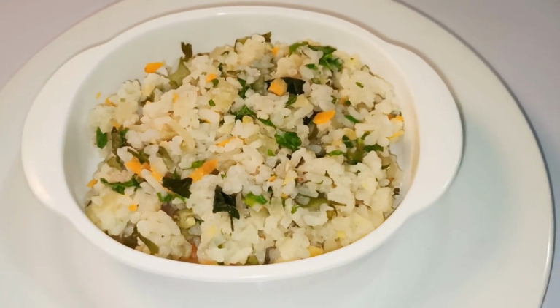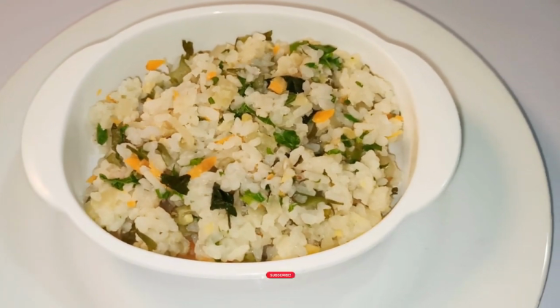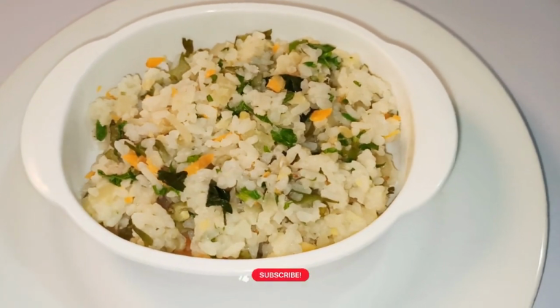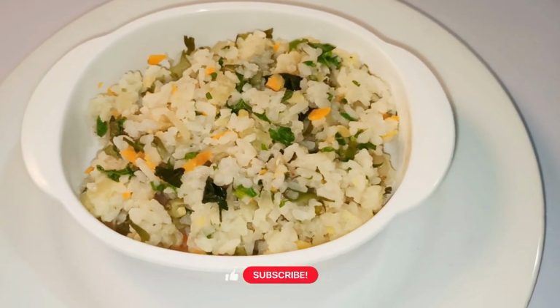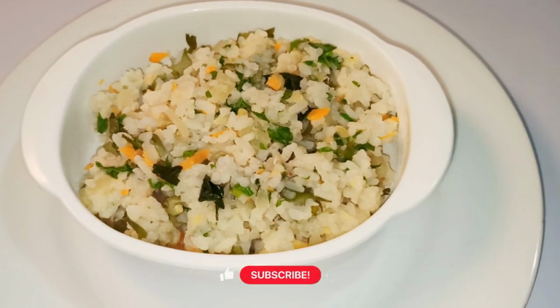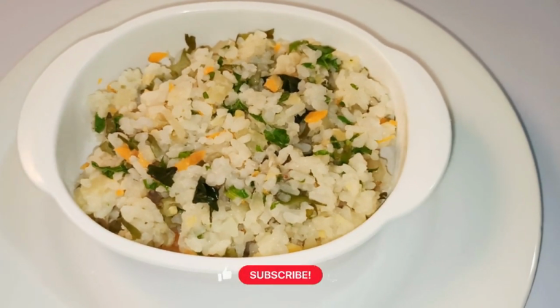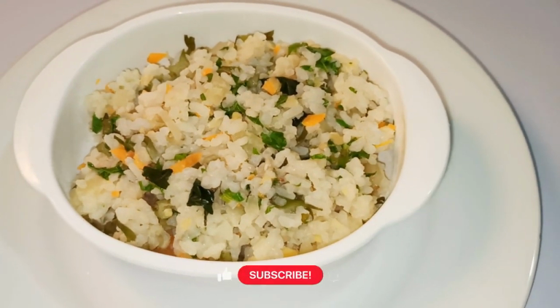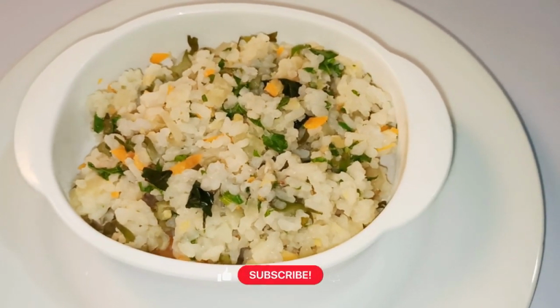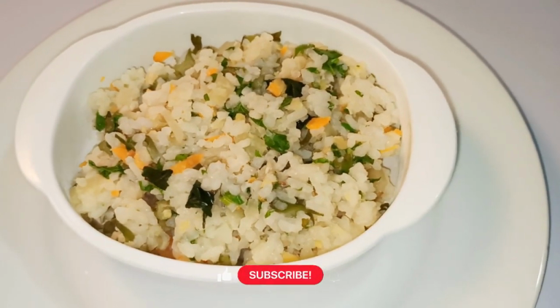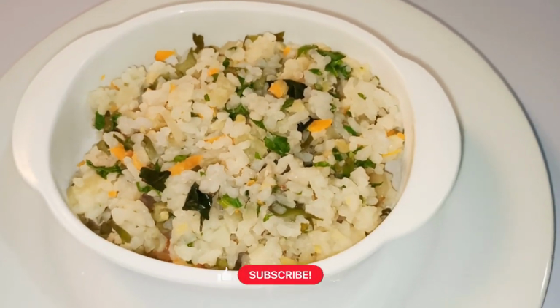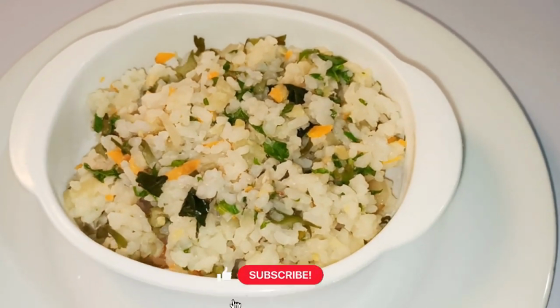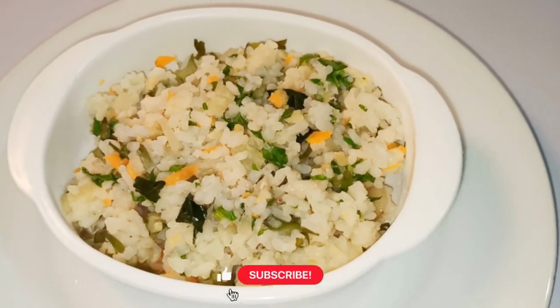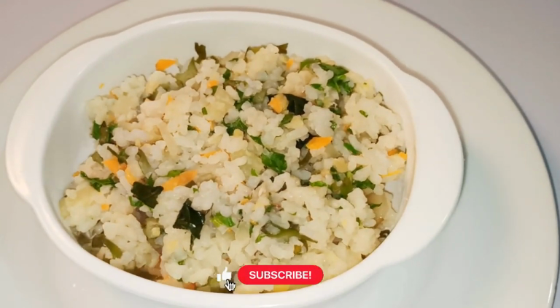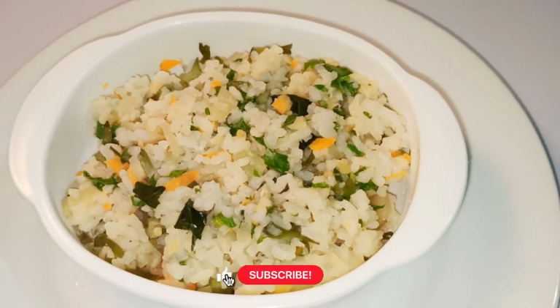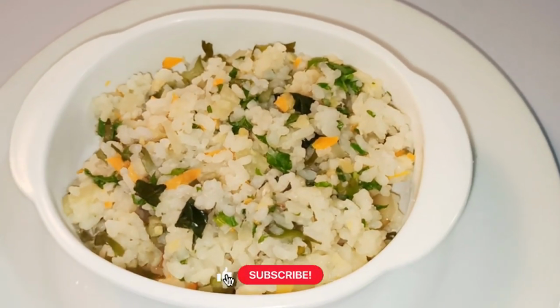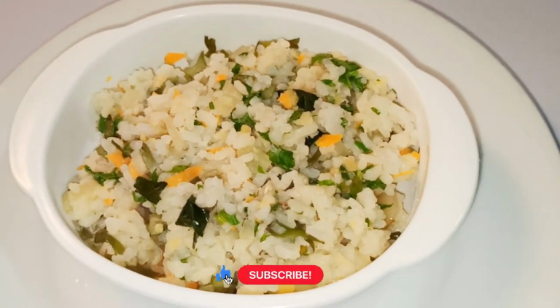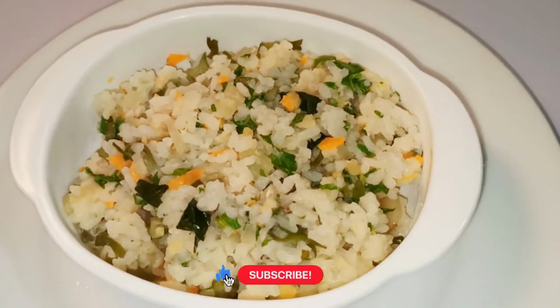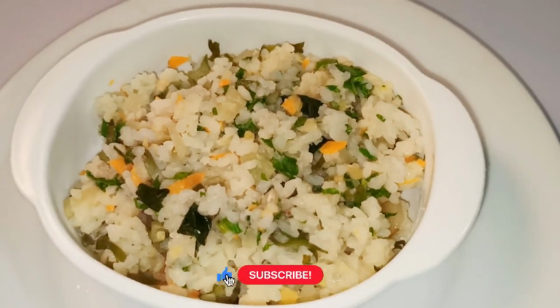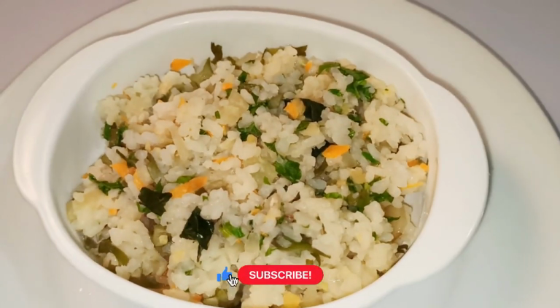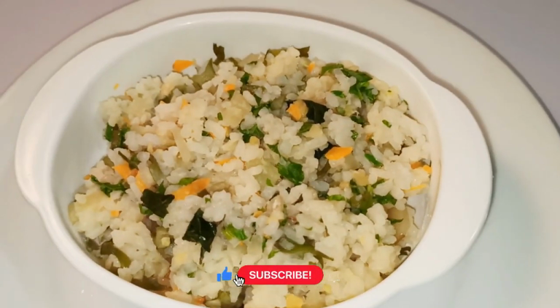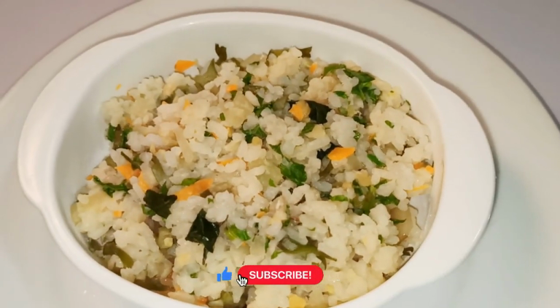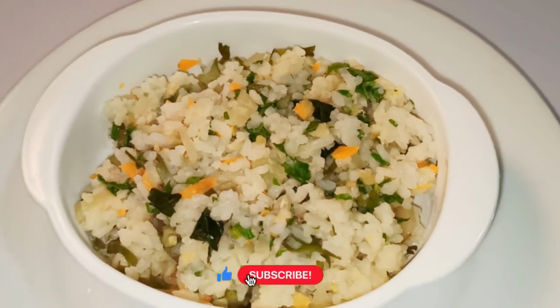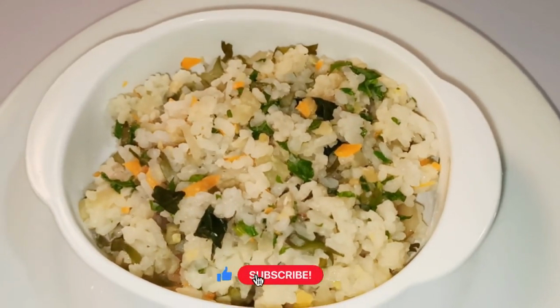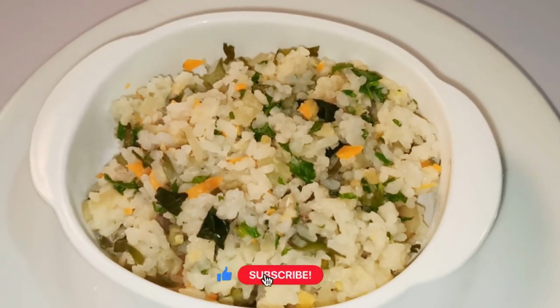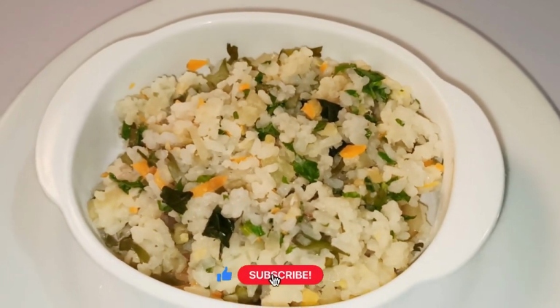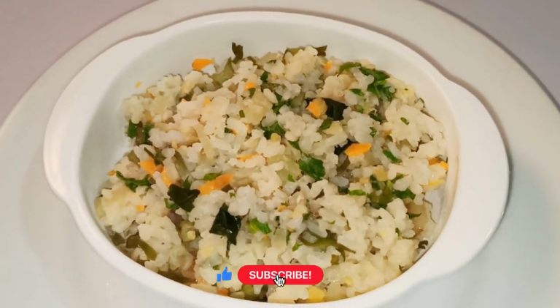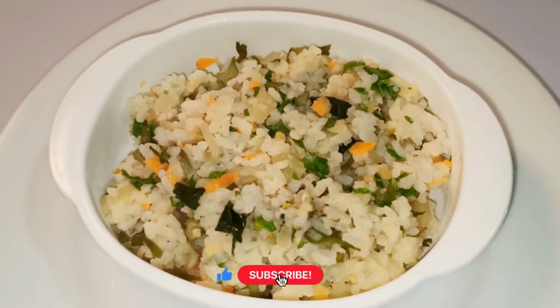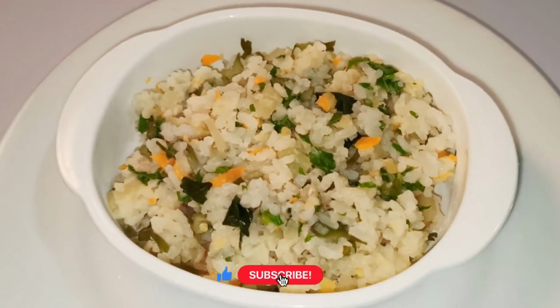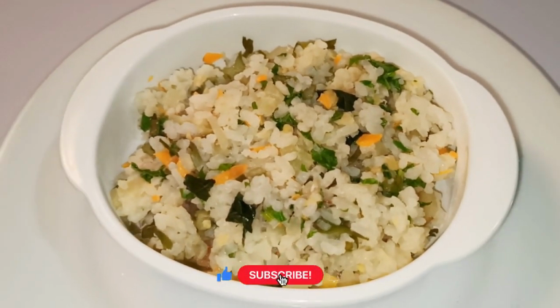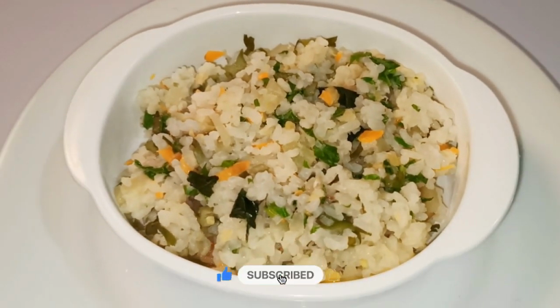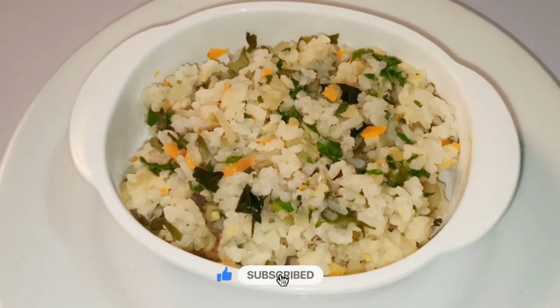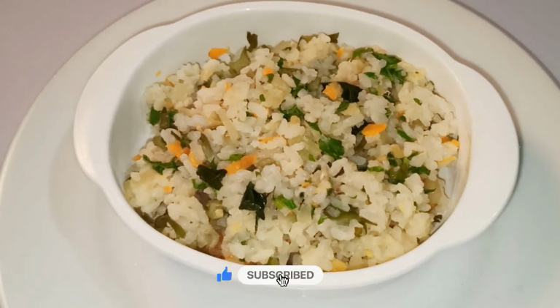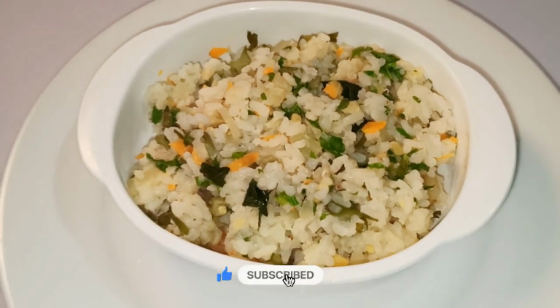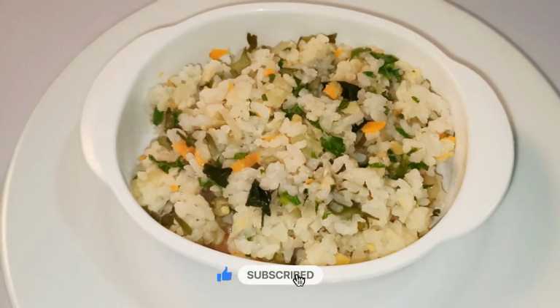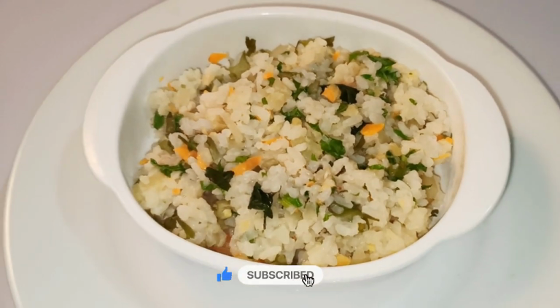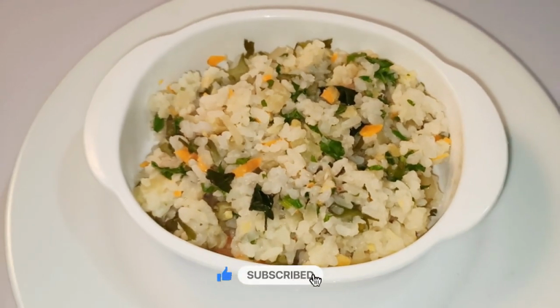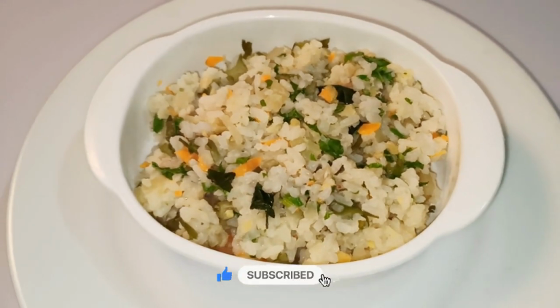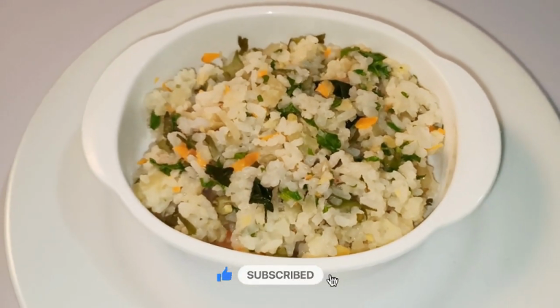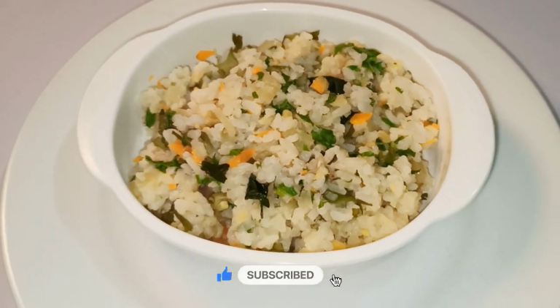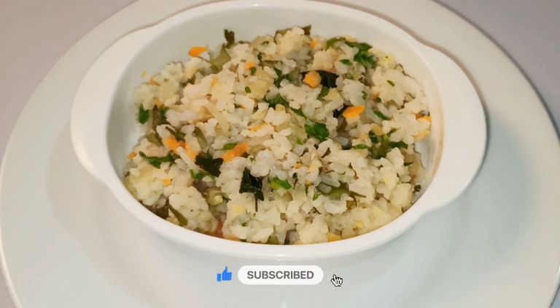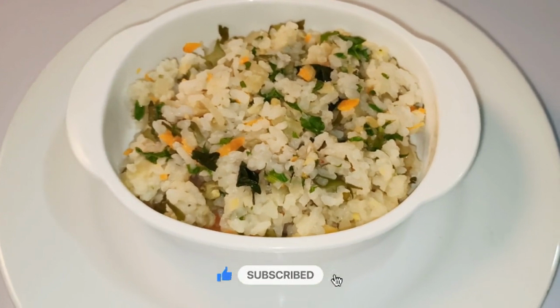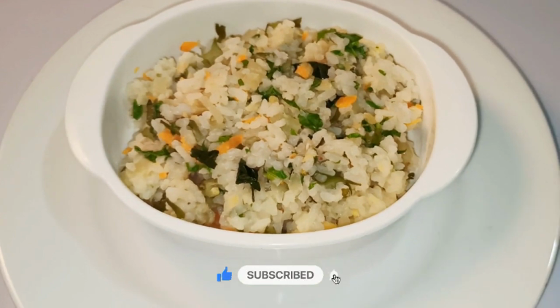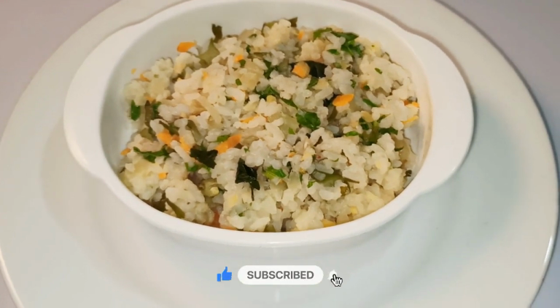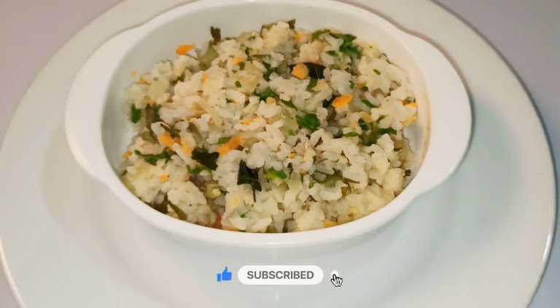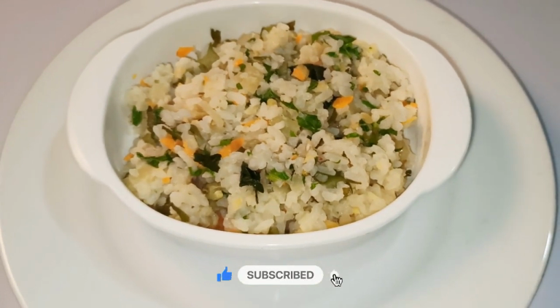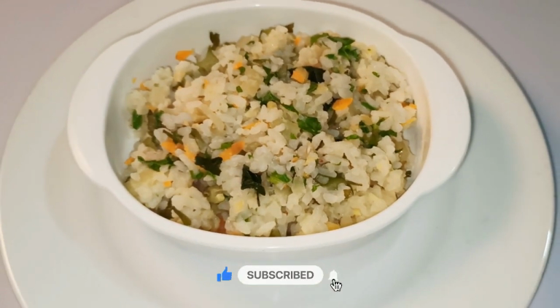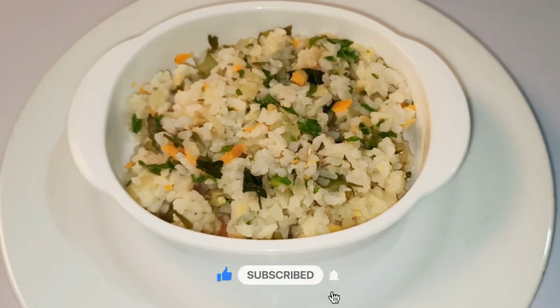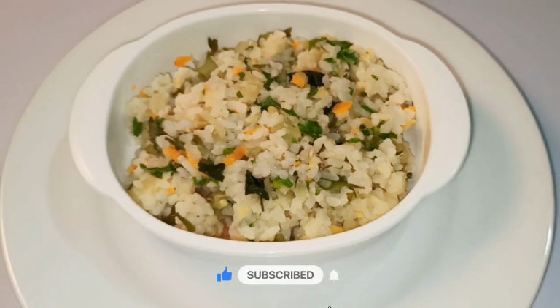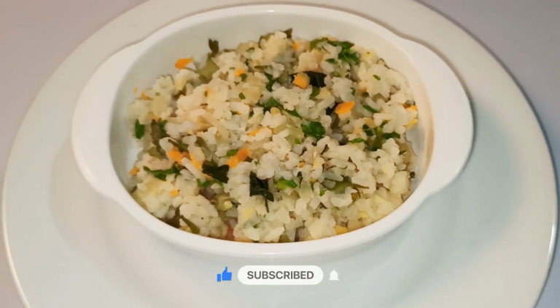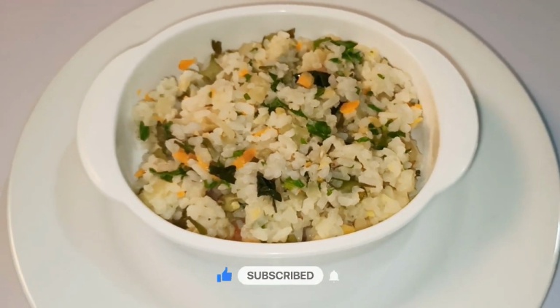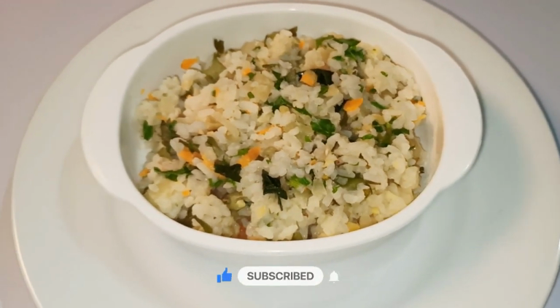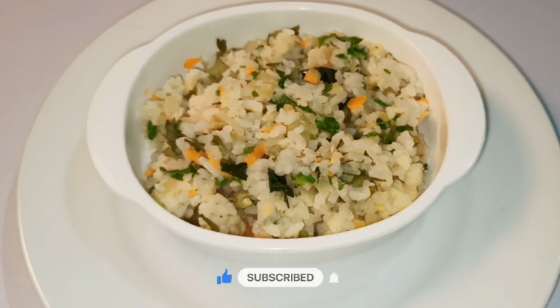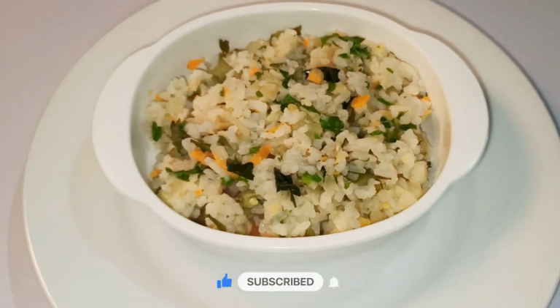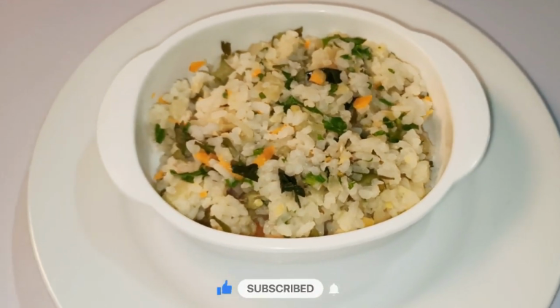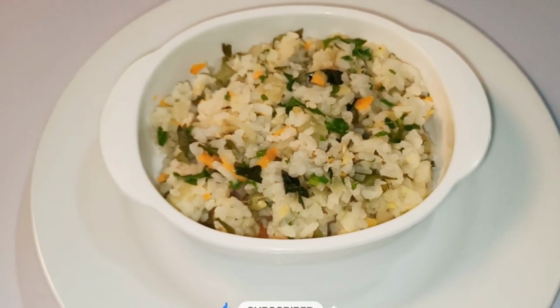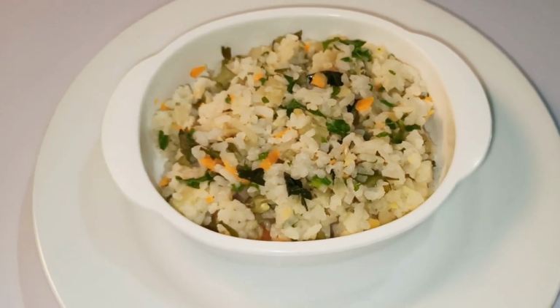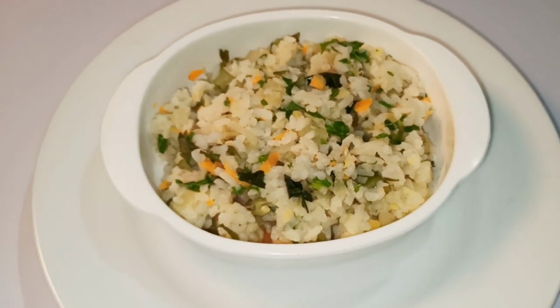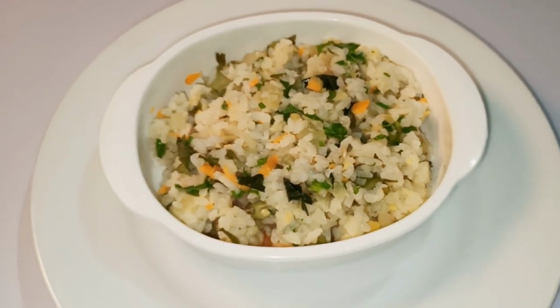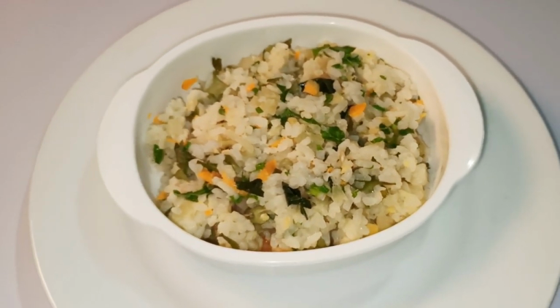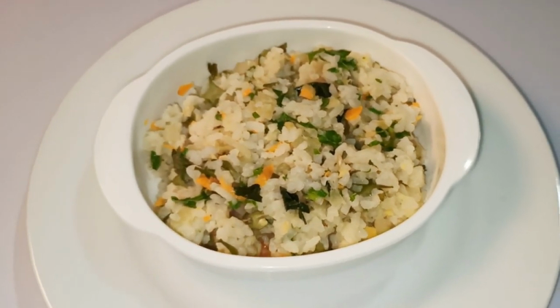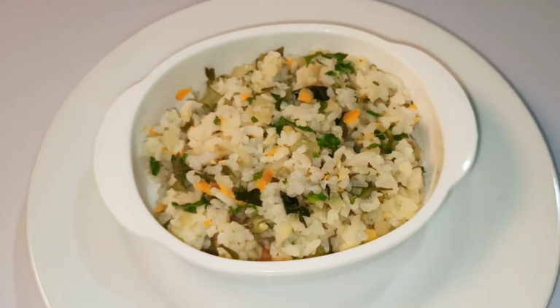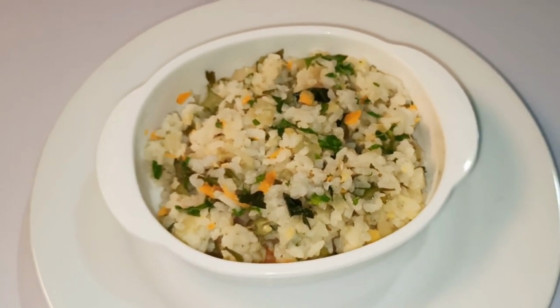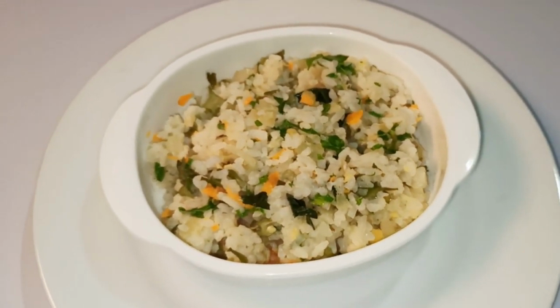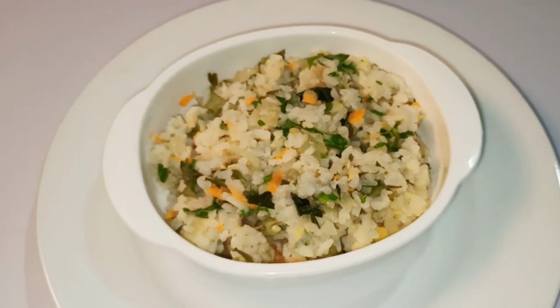Thank you for subscribing to our YouTube channel. Subscribe to our channel and click the bell icon to subscribe to the channel.